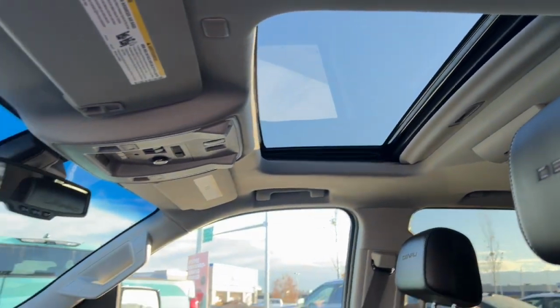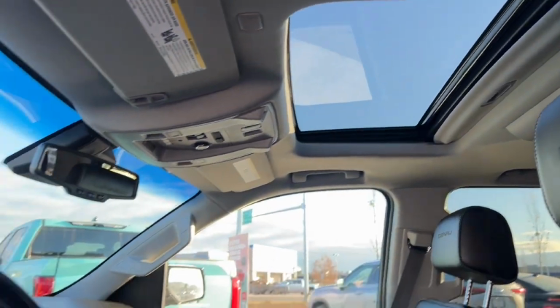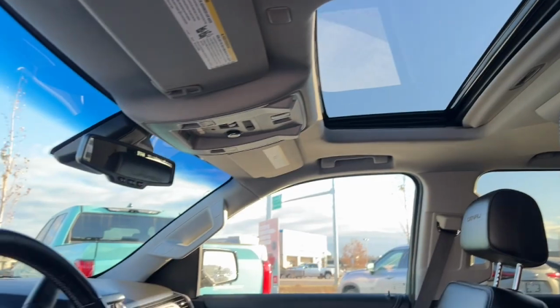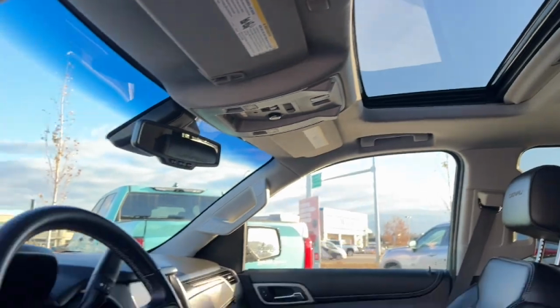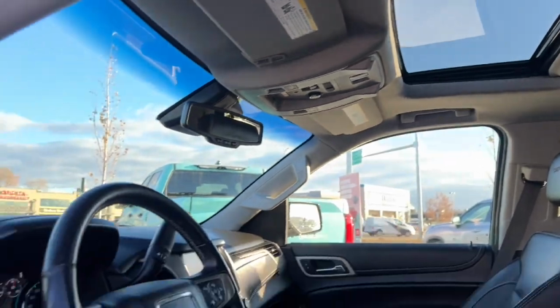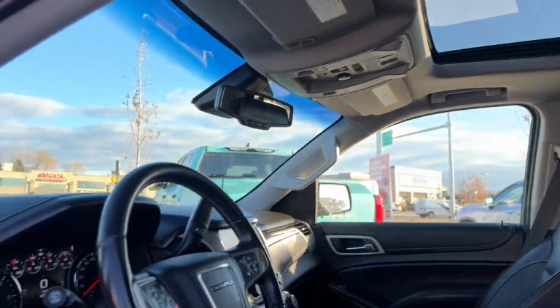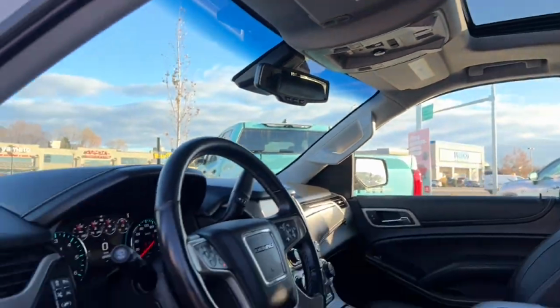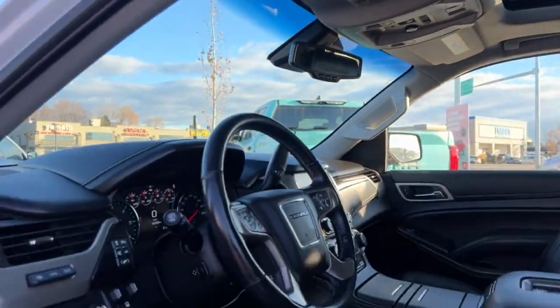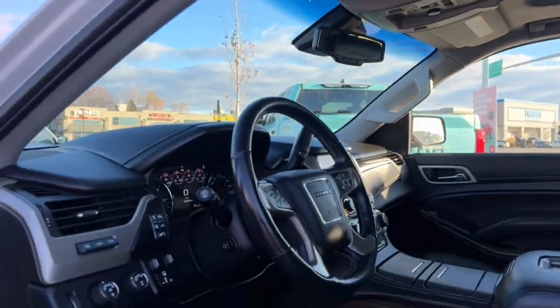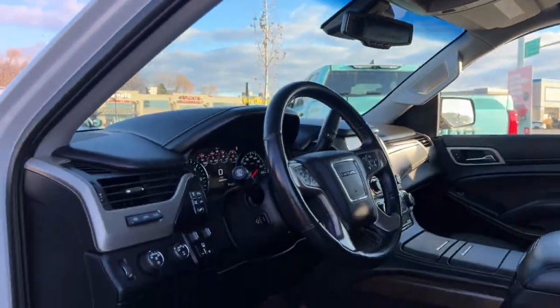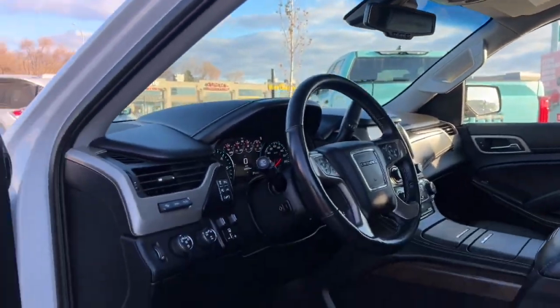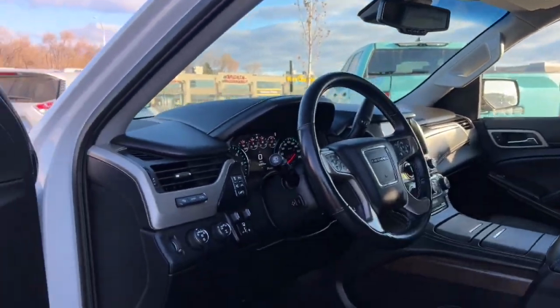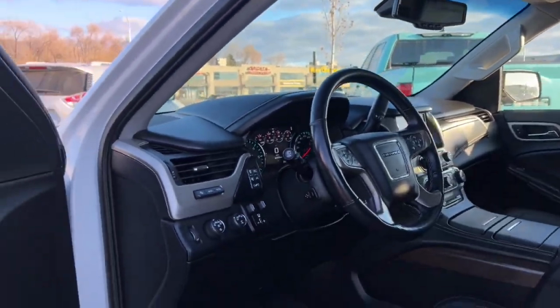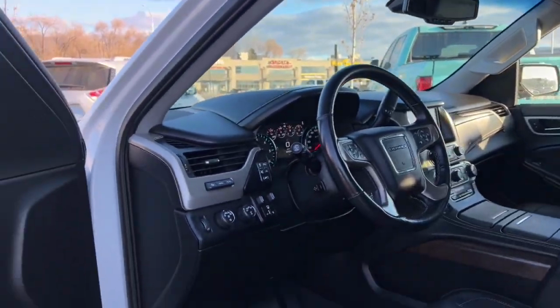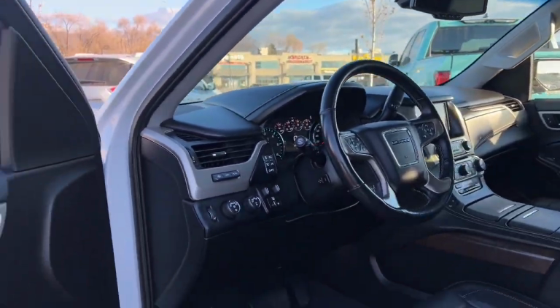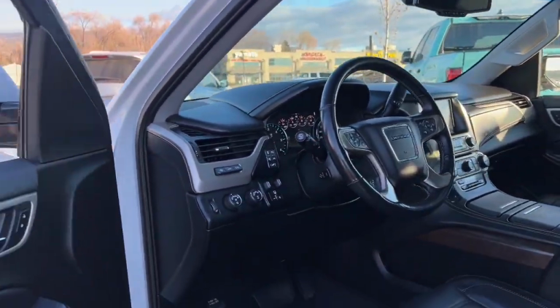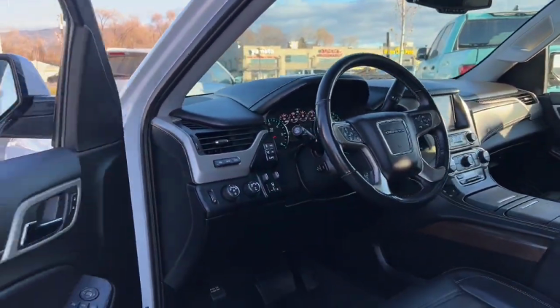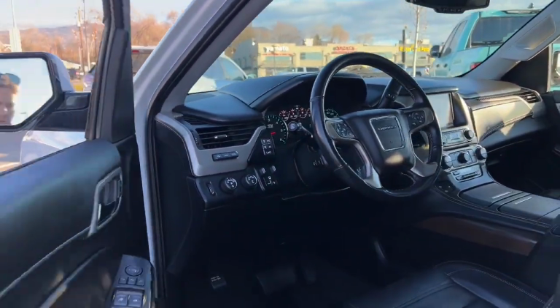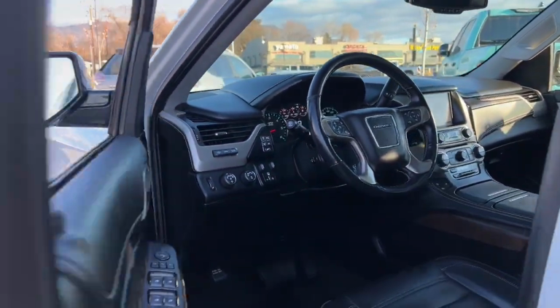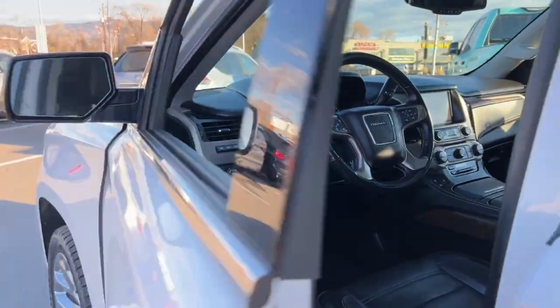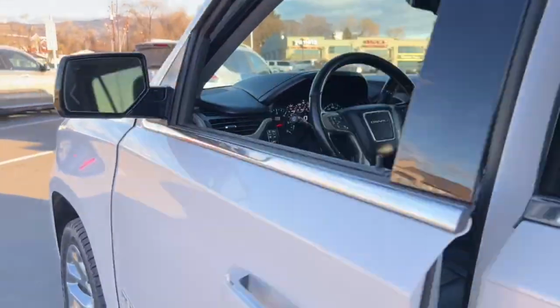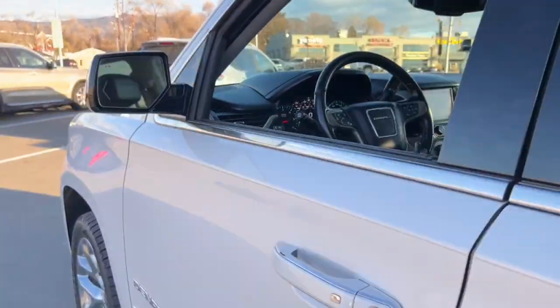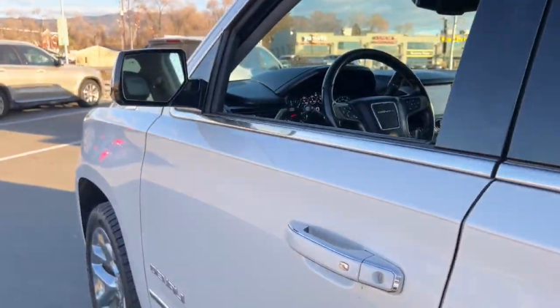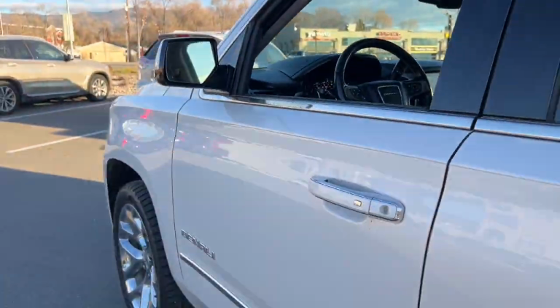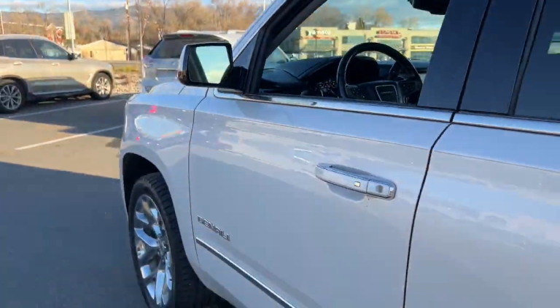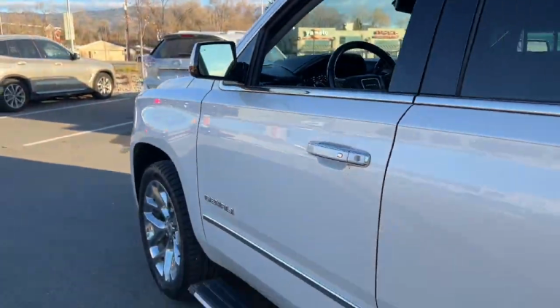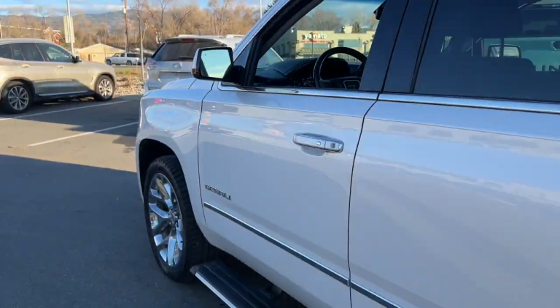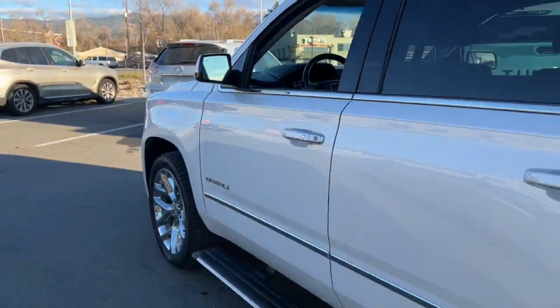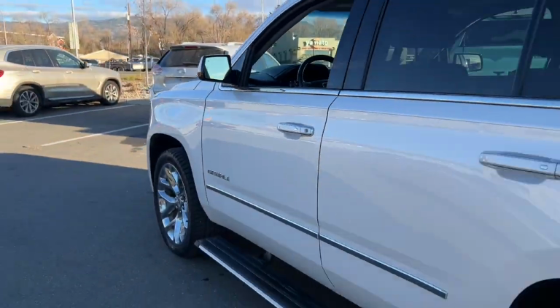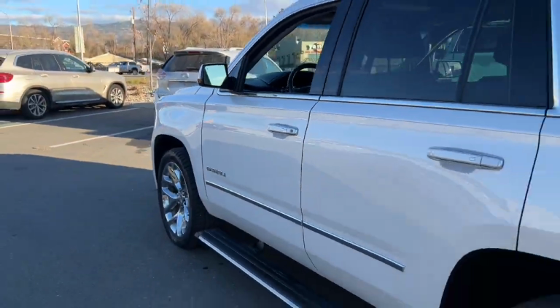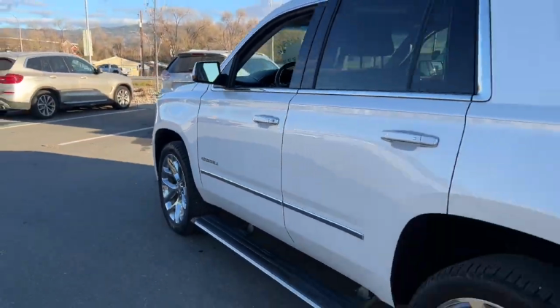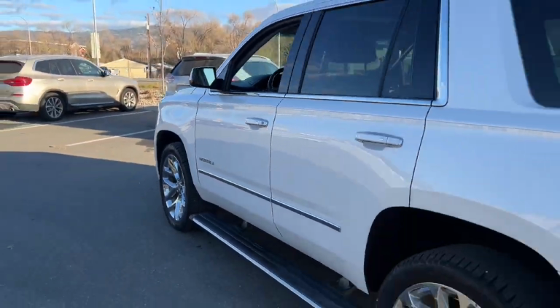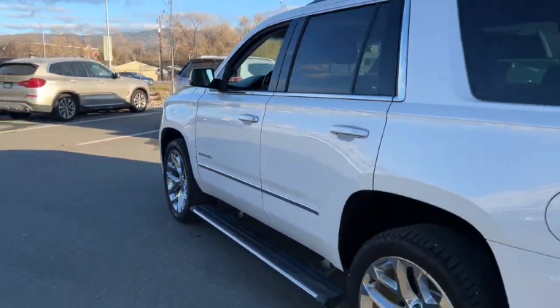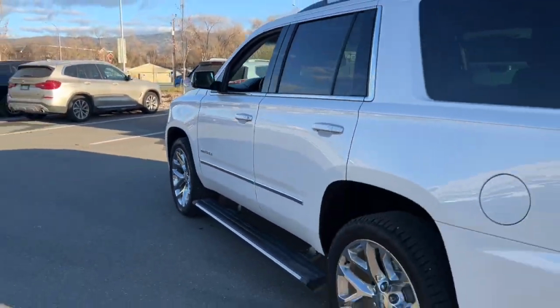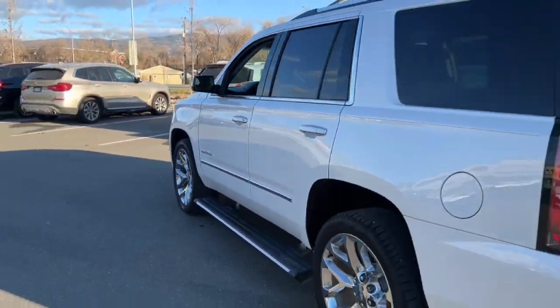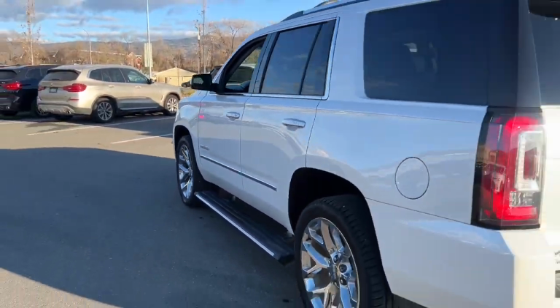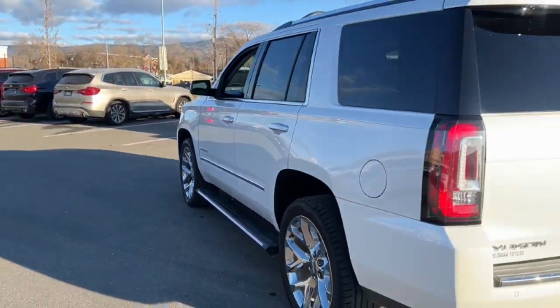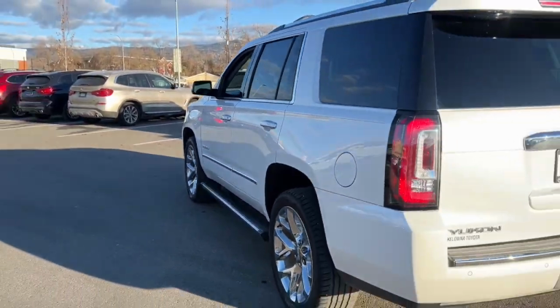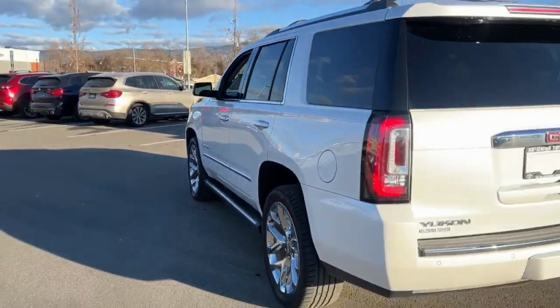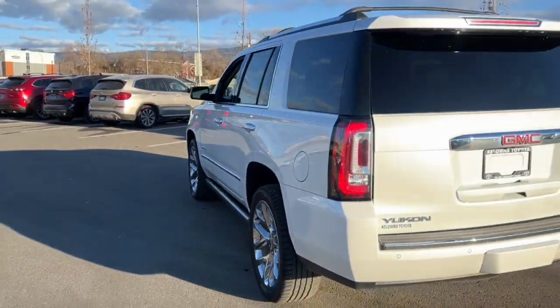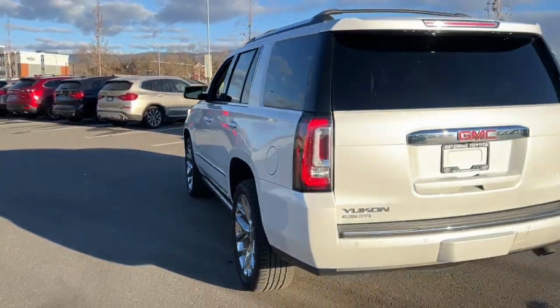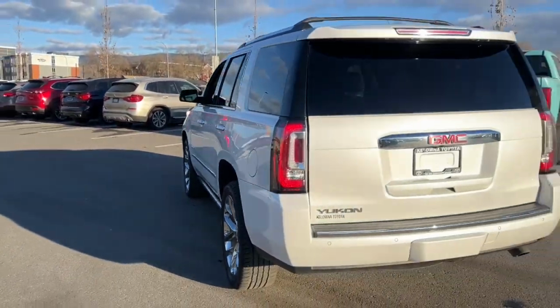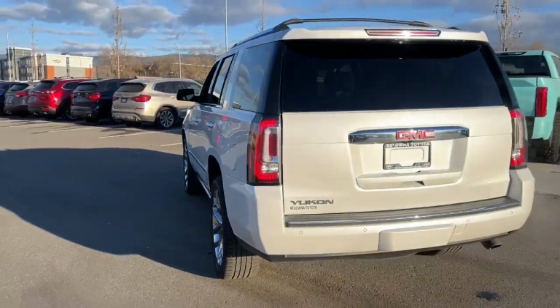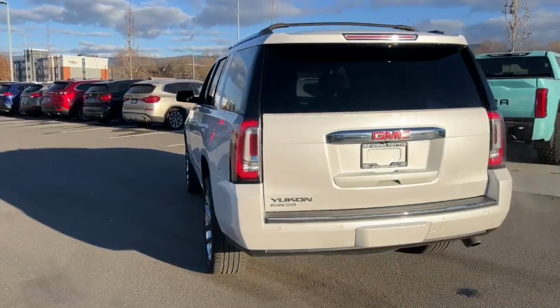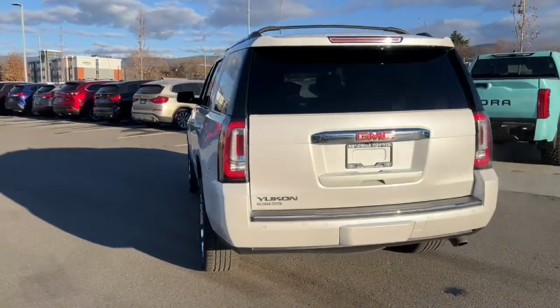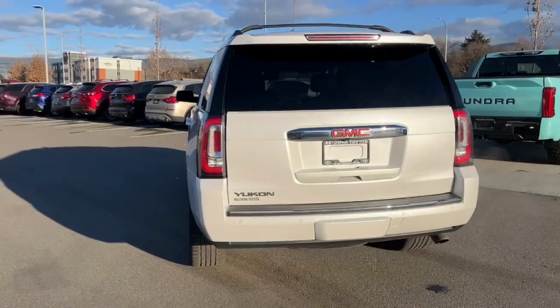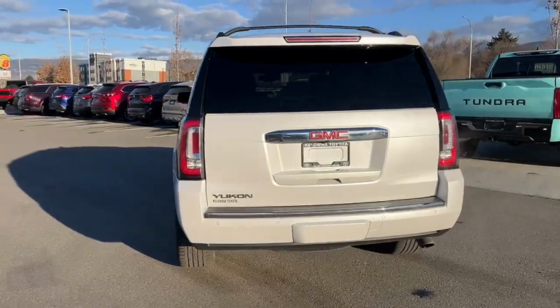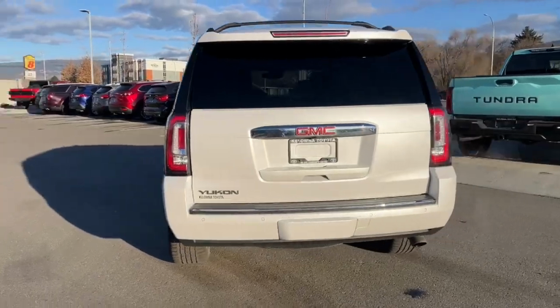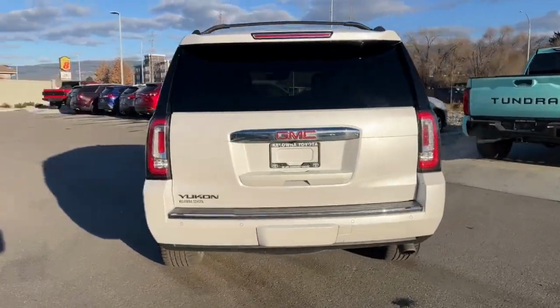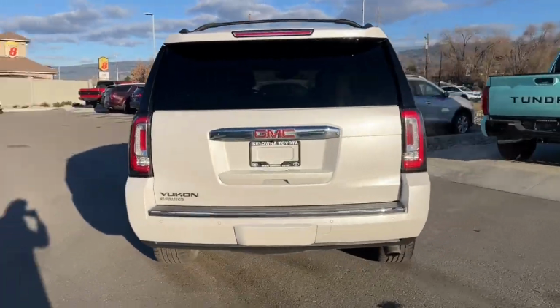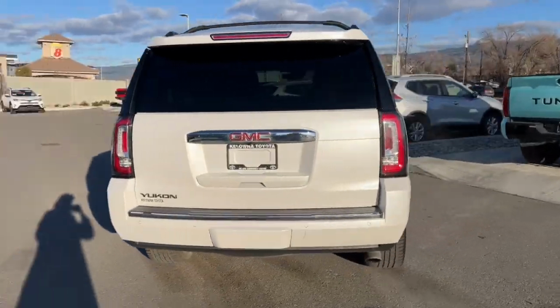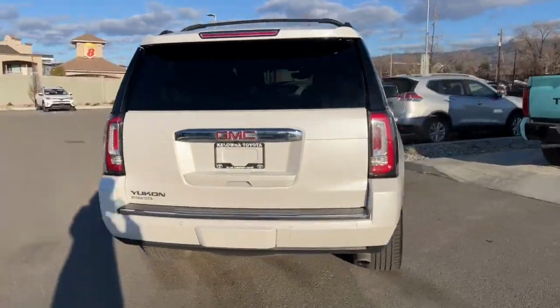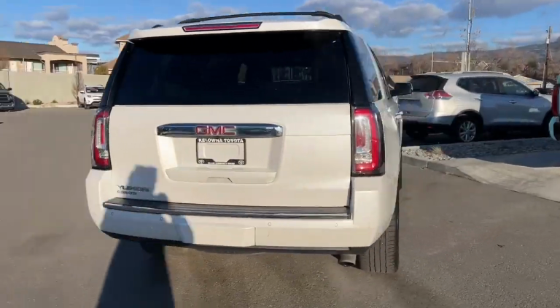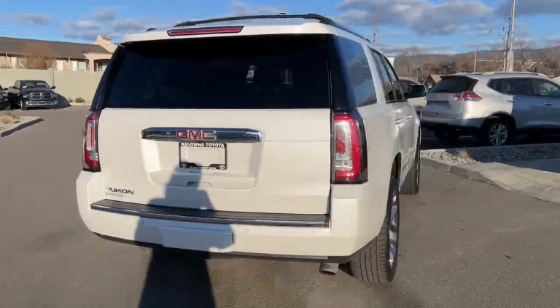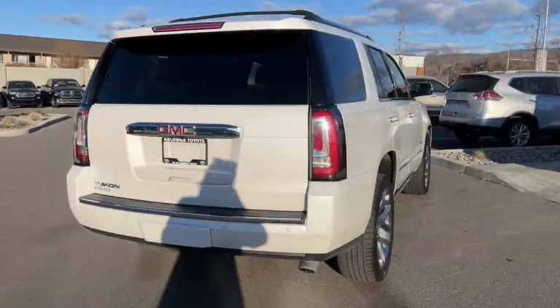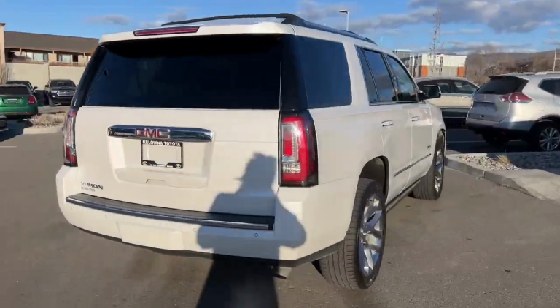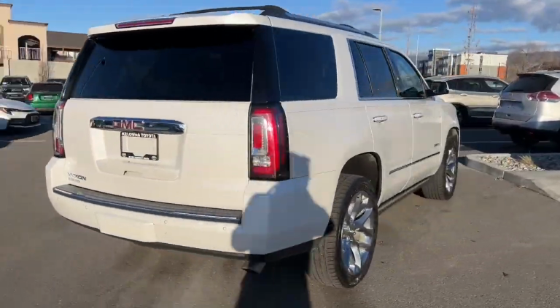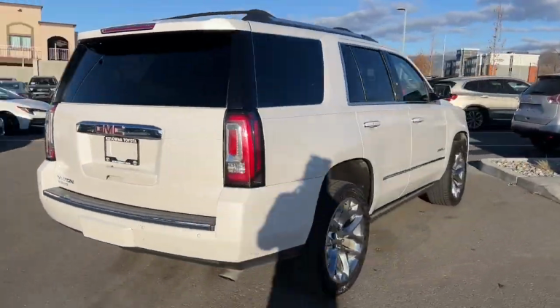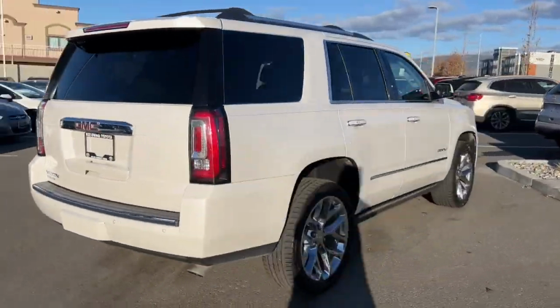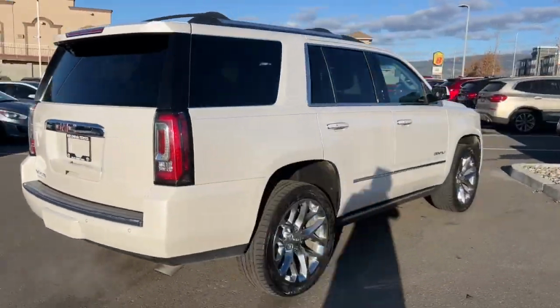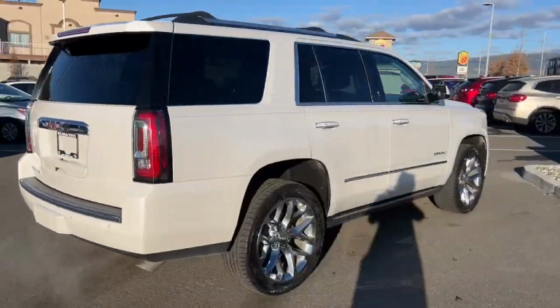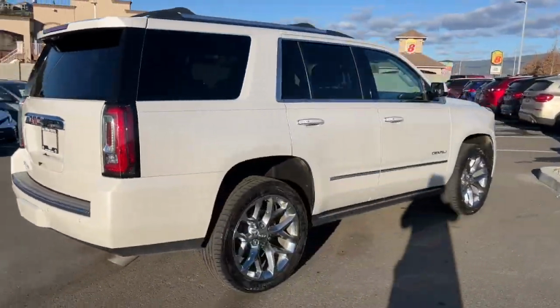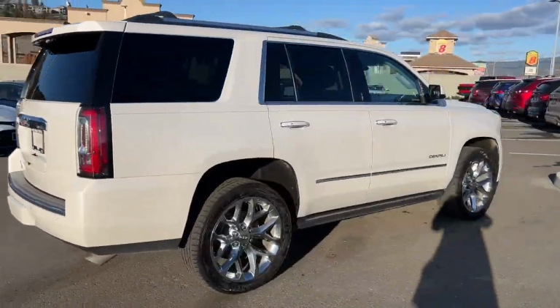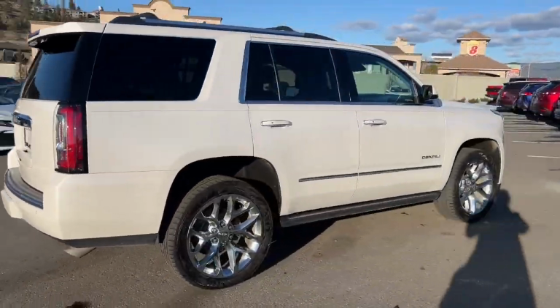Come explore luxury redefined at Kelowna Toyota, 1624 Cary Road in Kelowna, B.C., where we are community-driven.